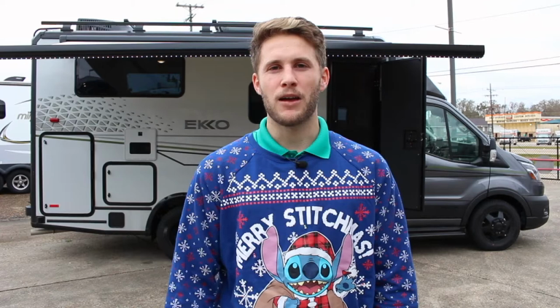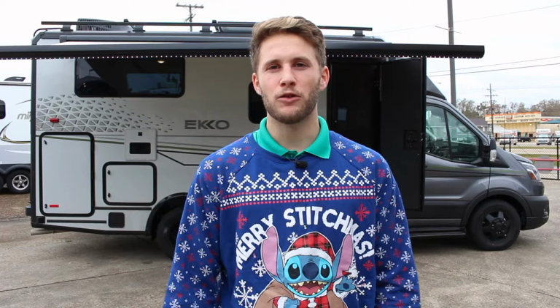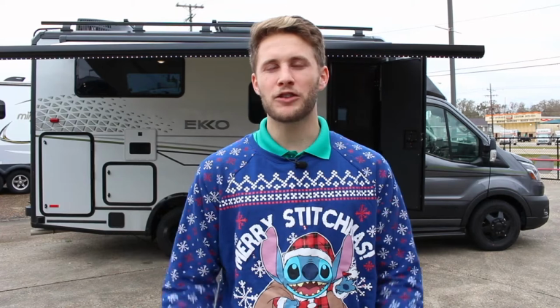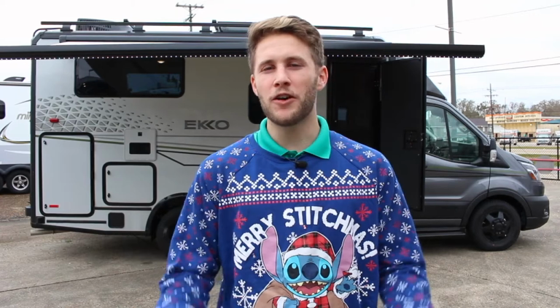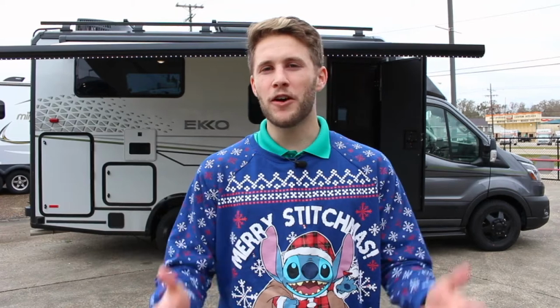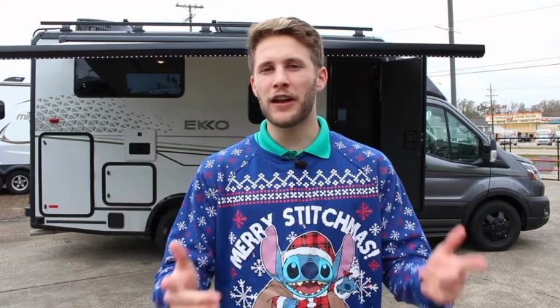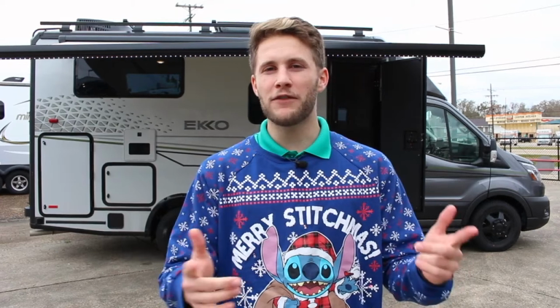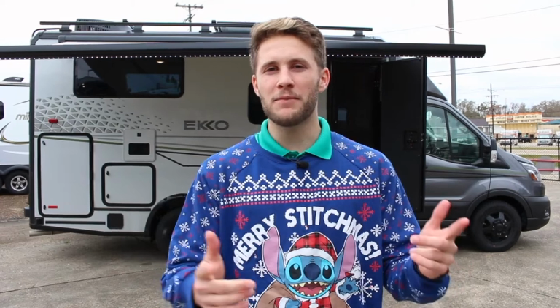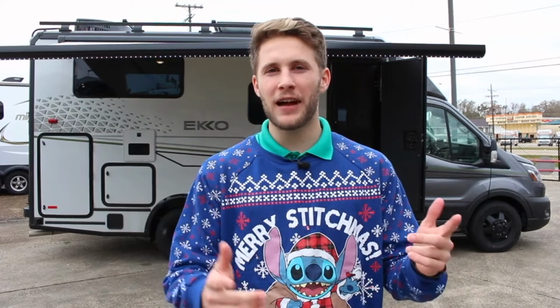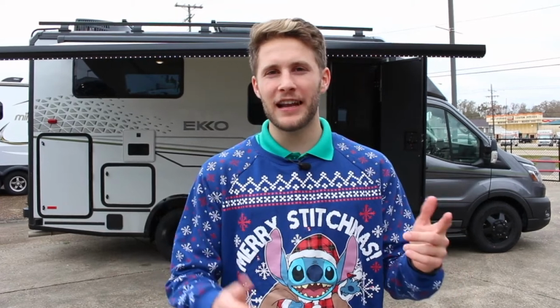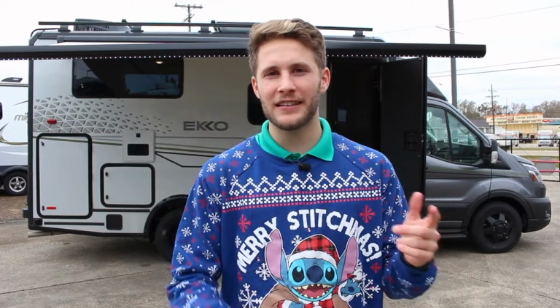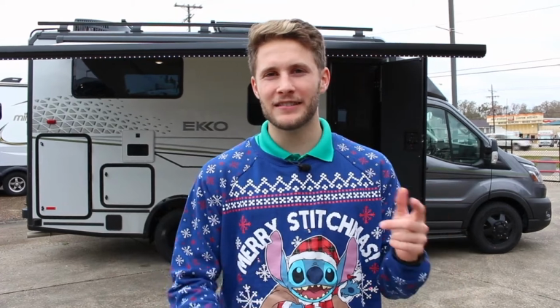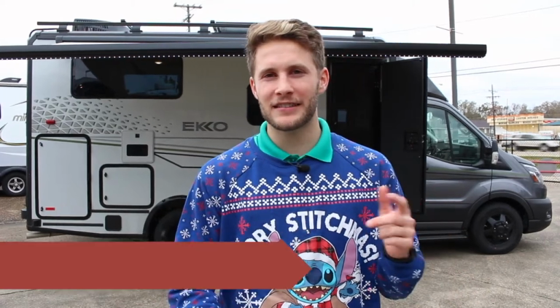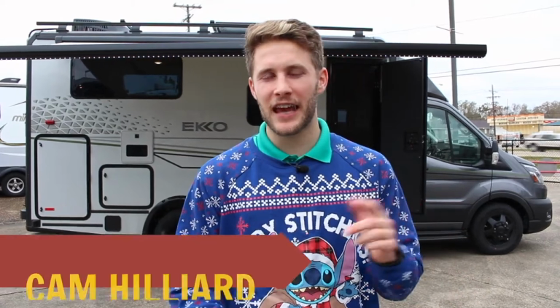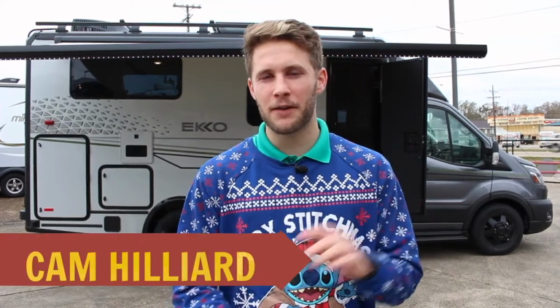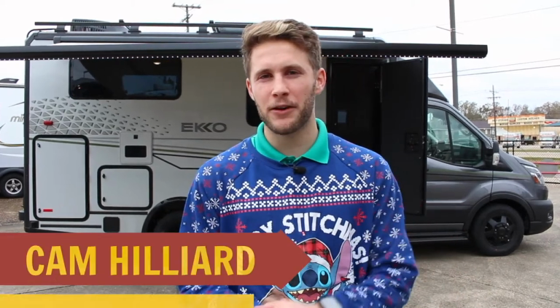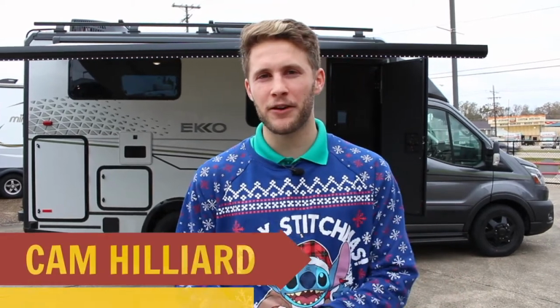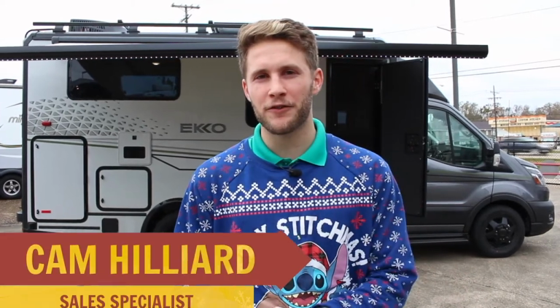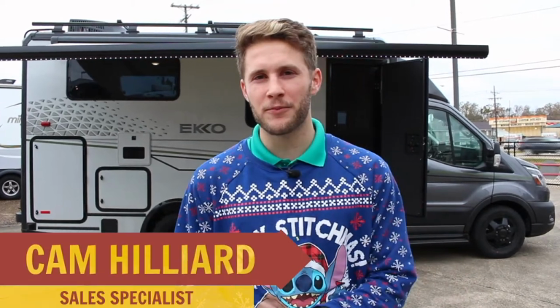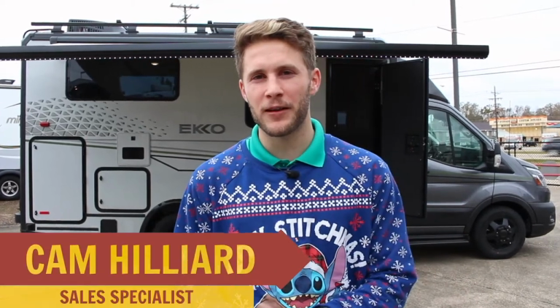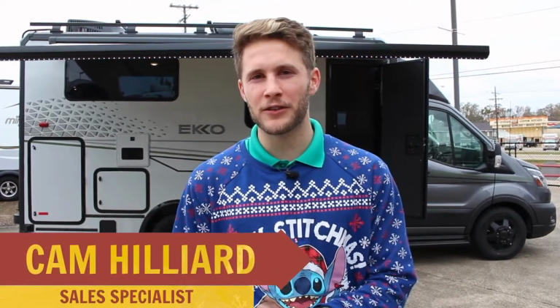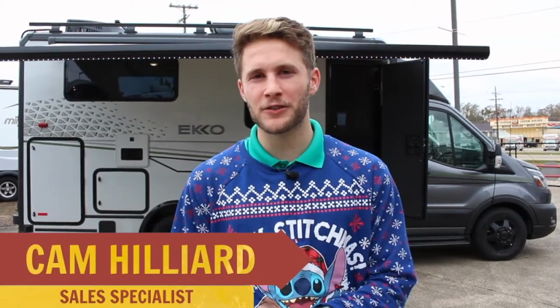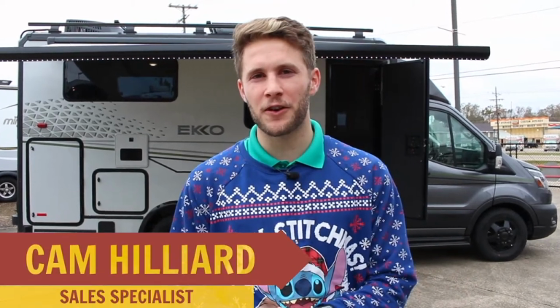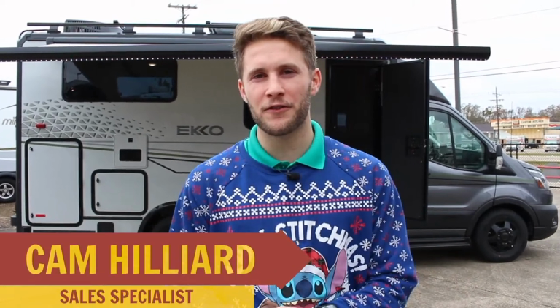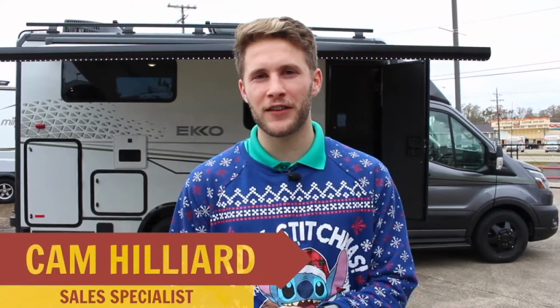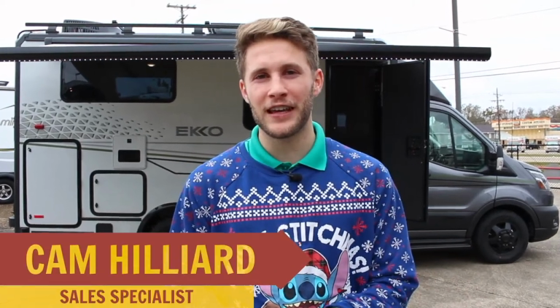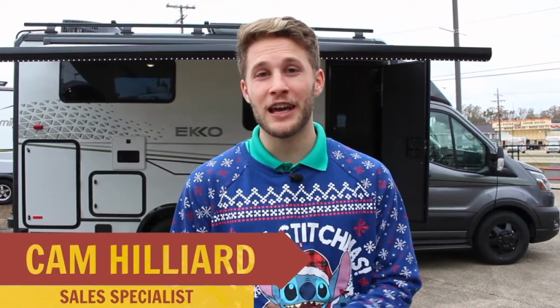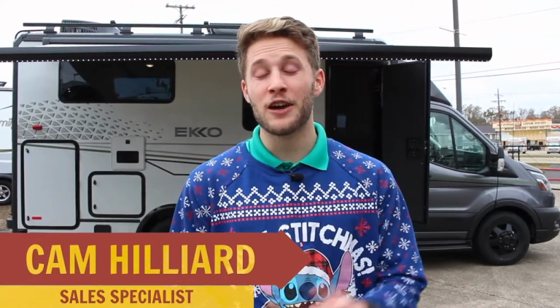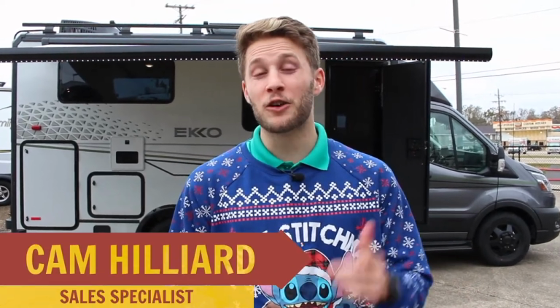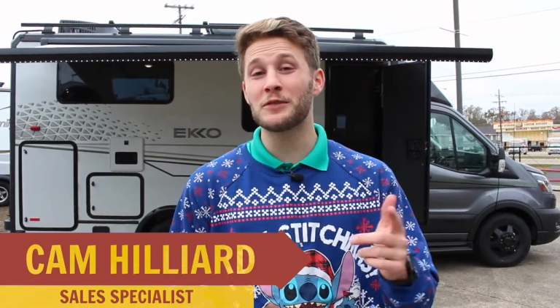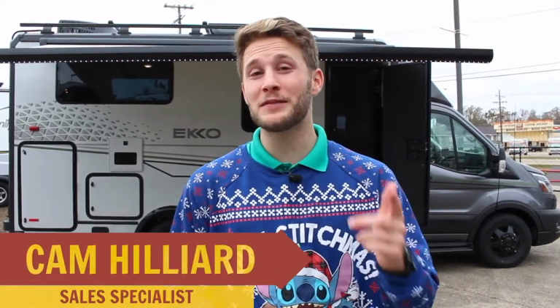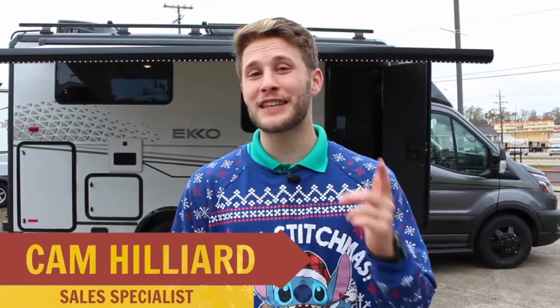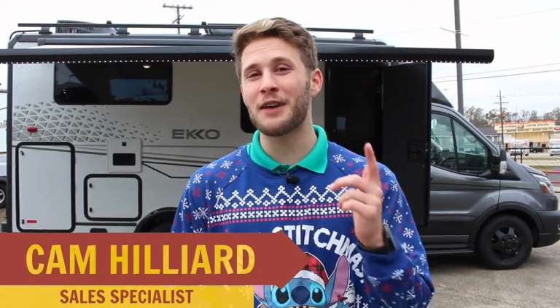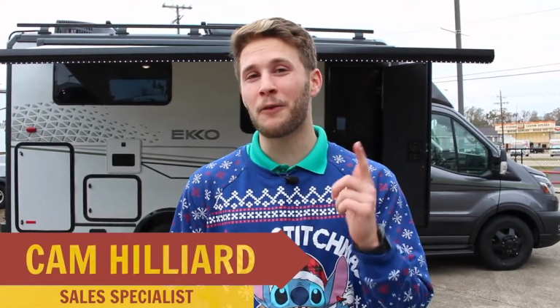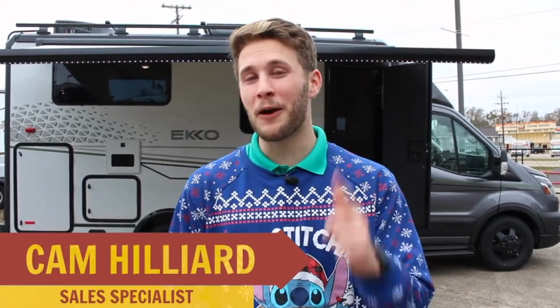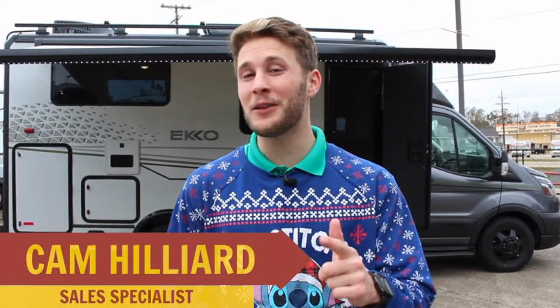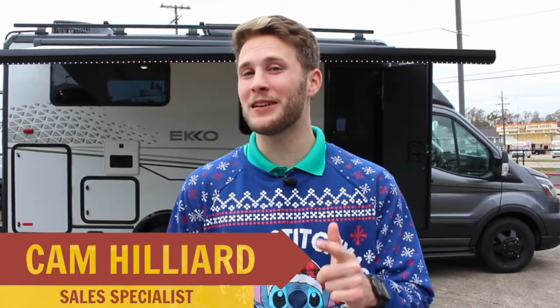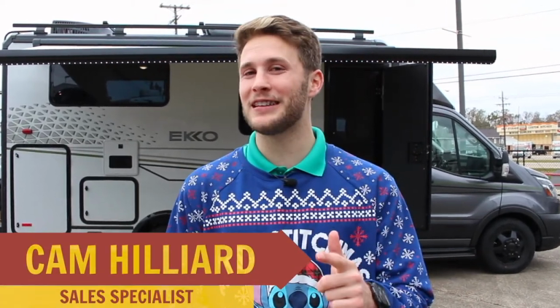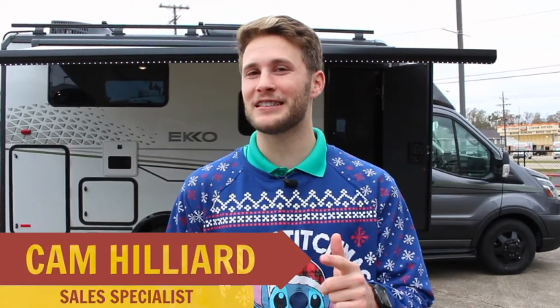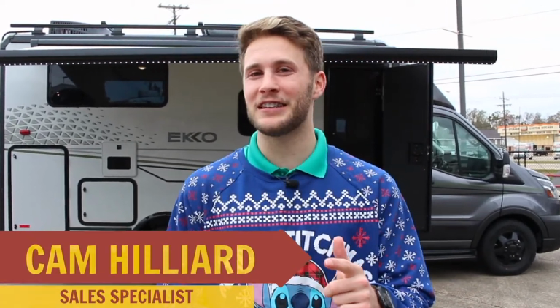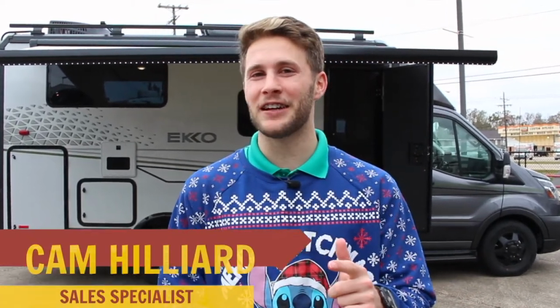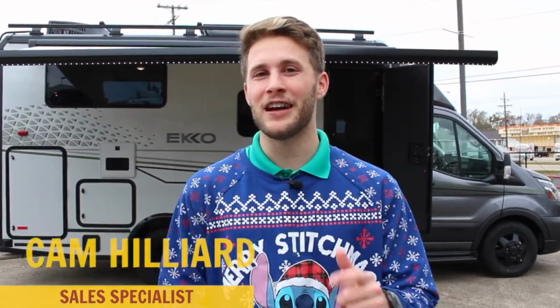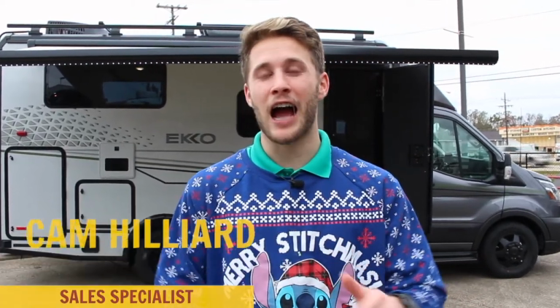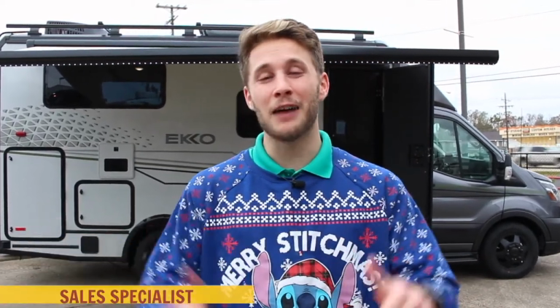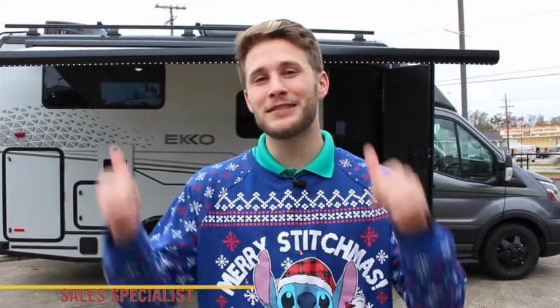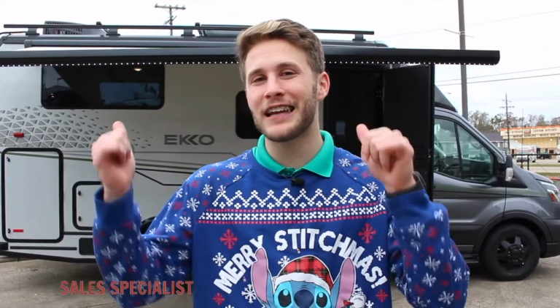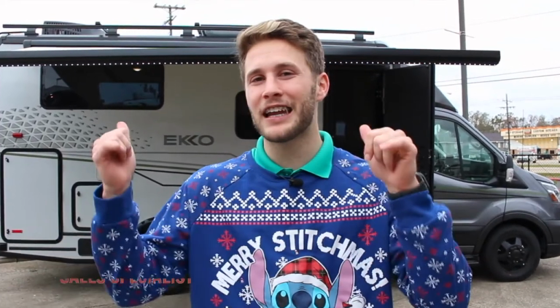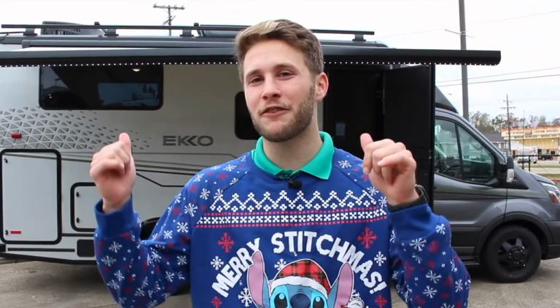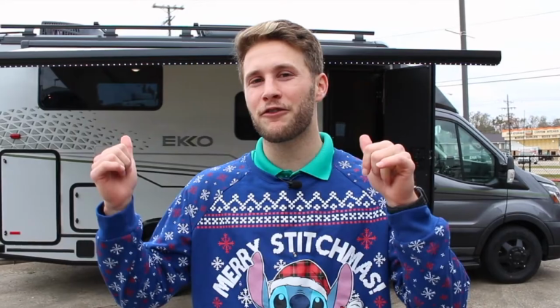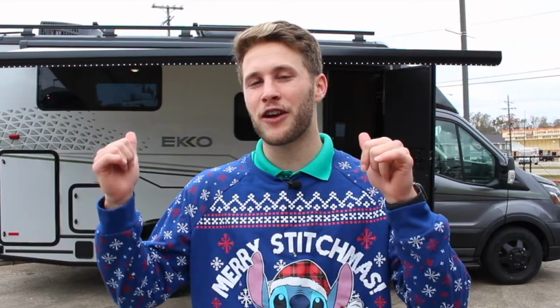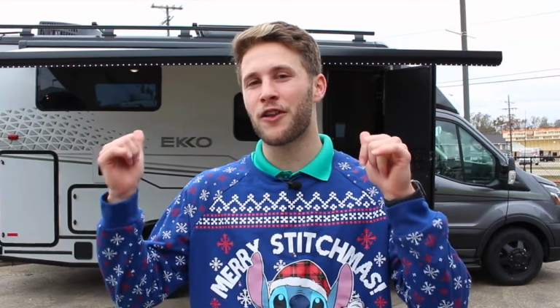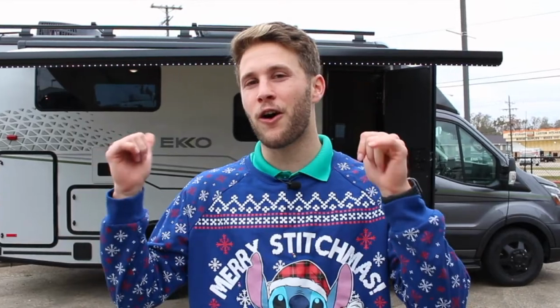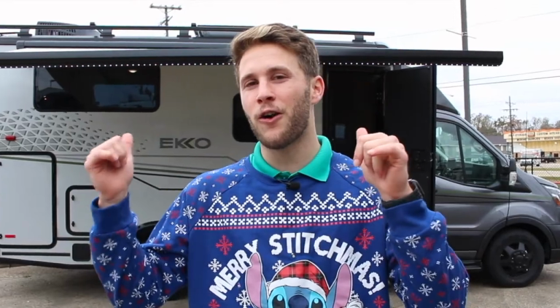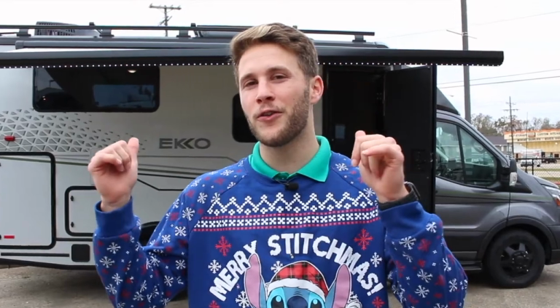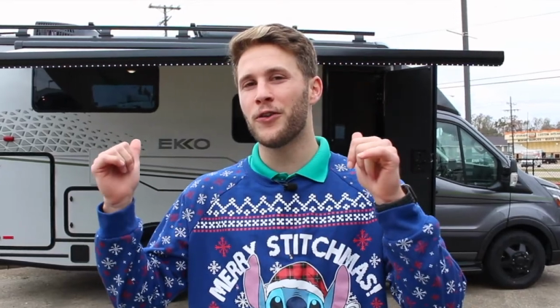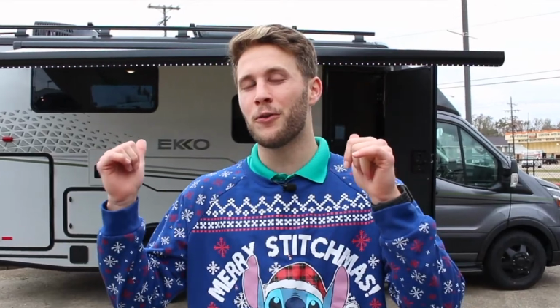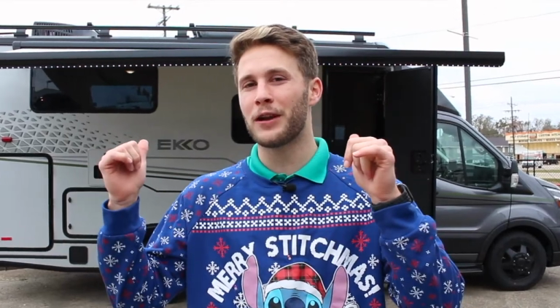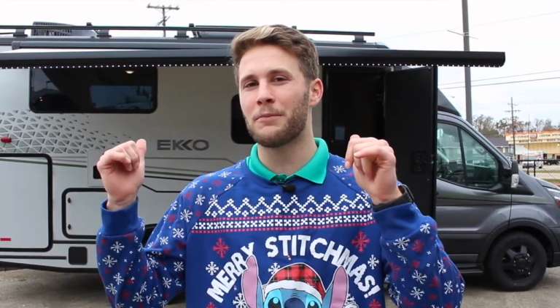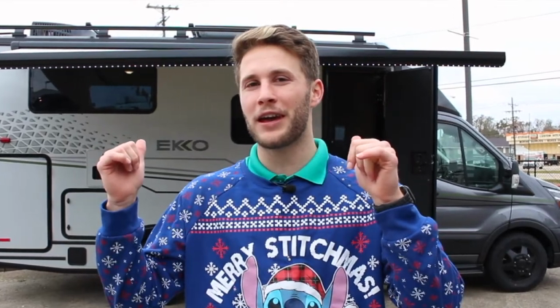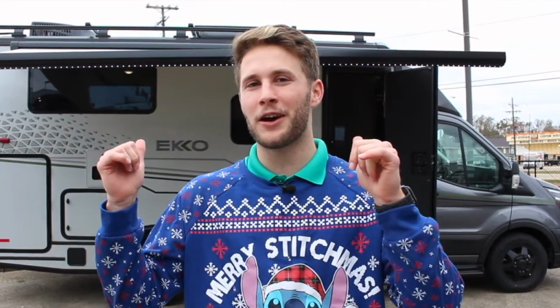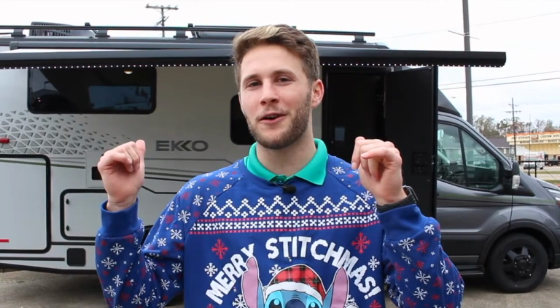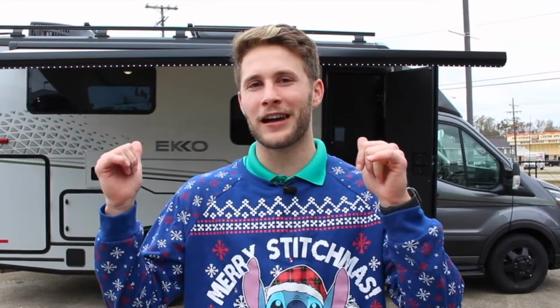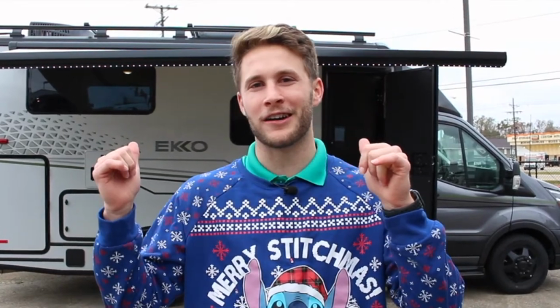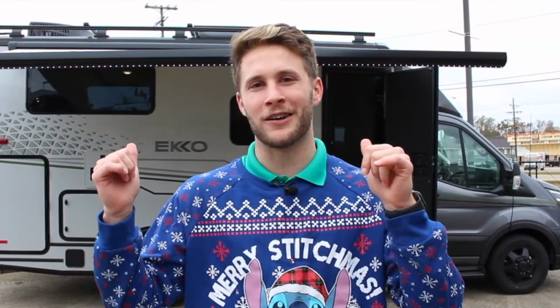What's going on everybody? This is Cam Hilliard from Miller's RV. Christmas came early this year. I'm standing in front of the all-new Winnebago Echo.